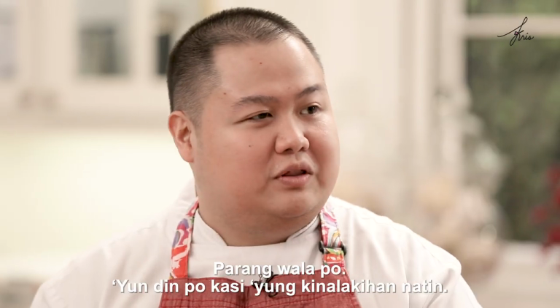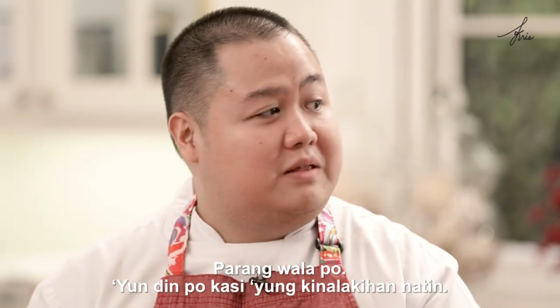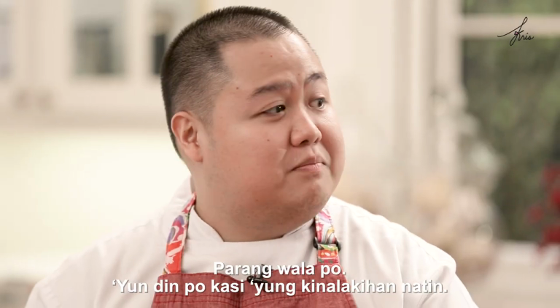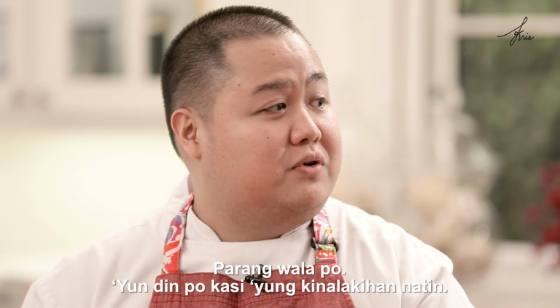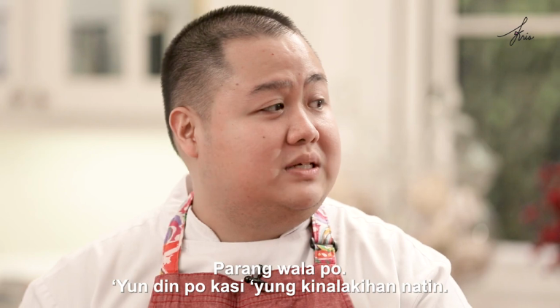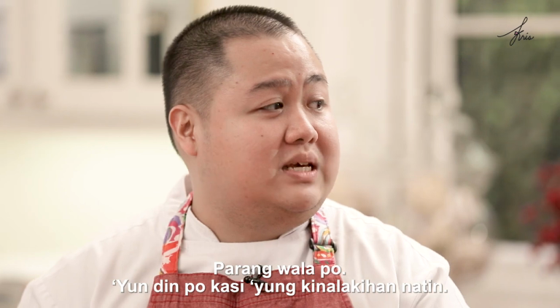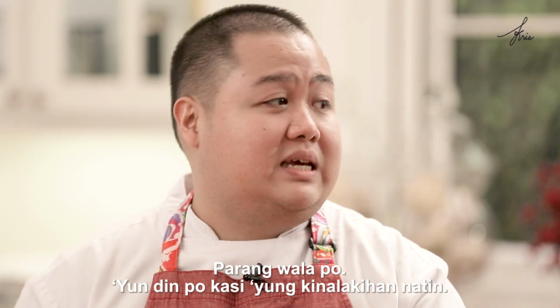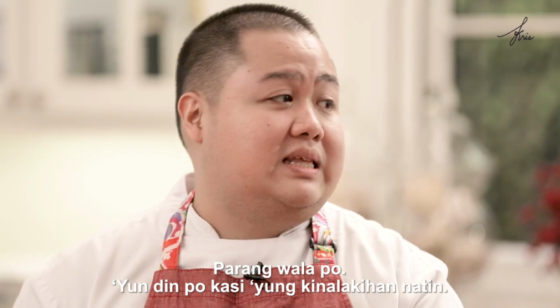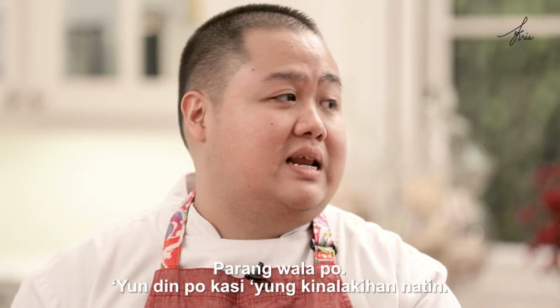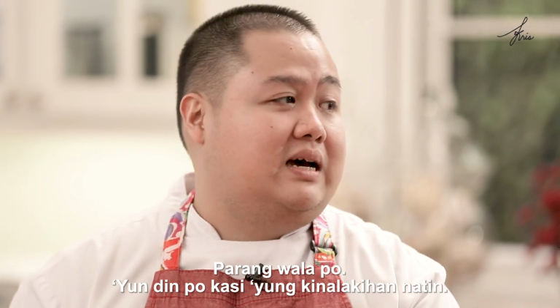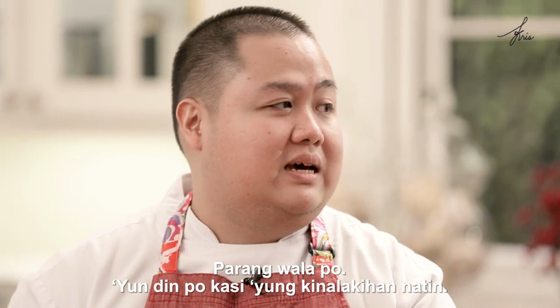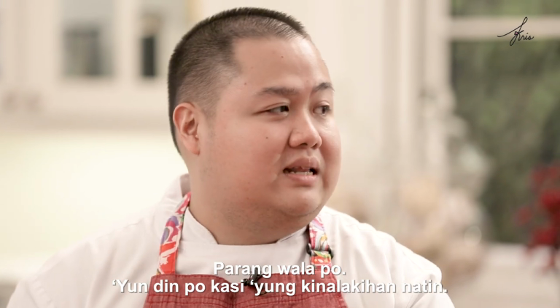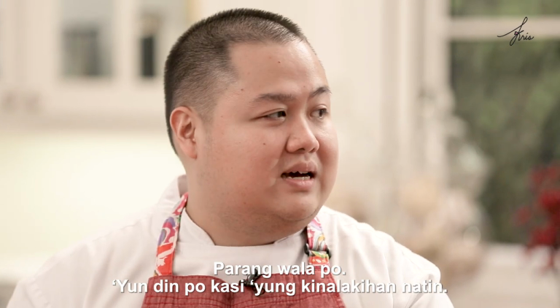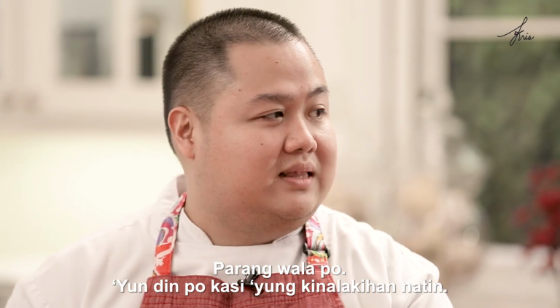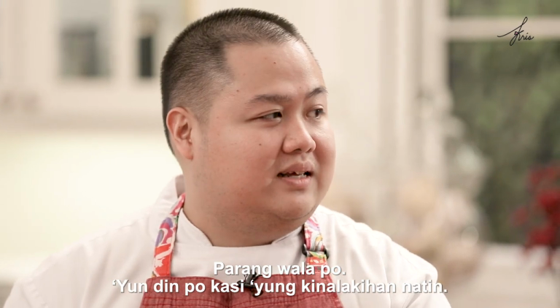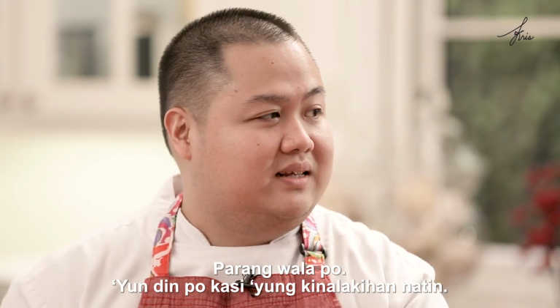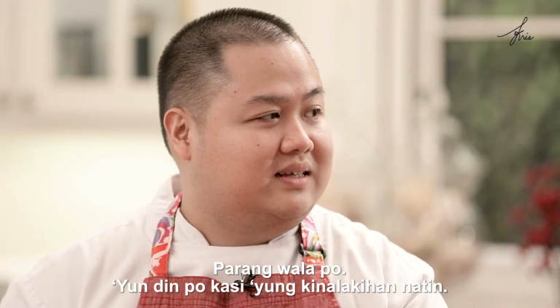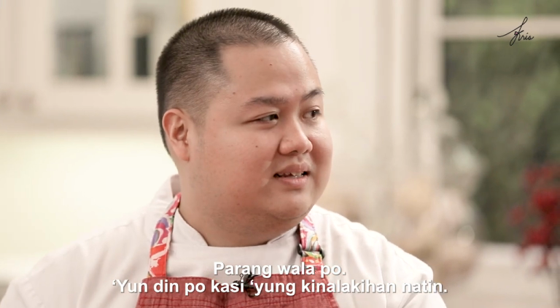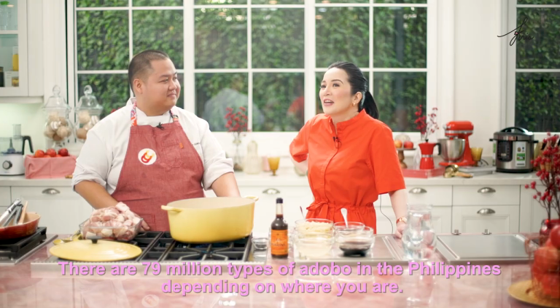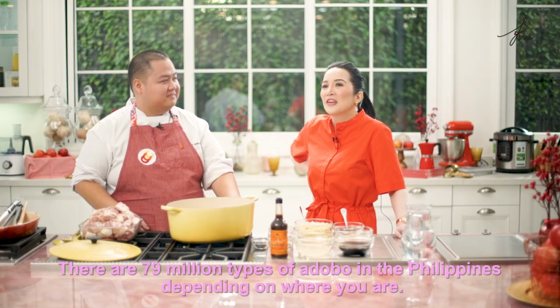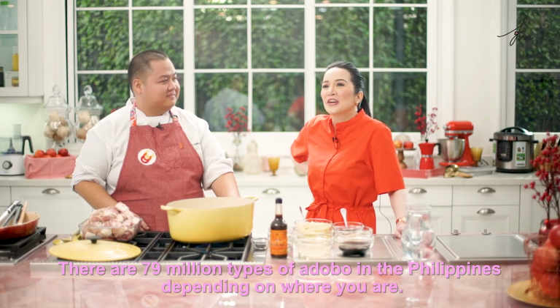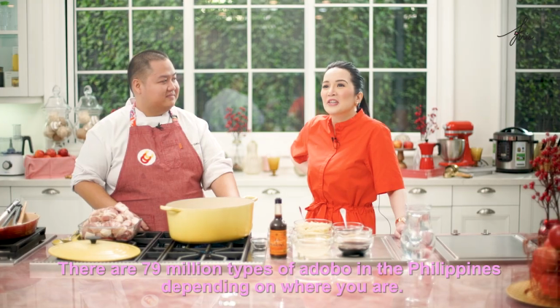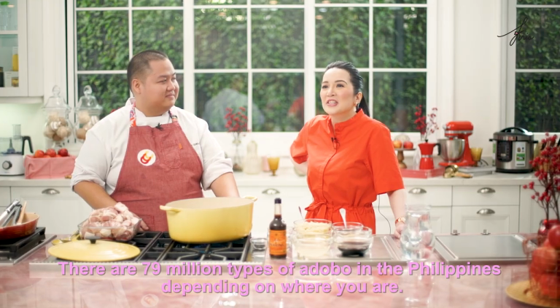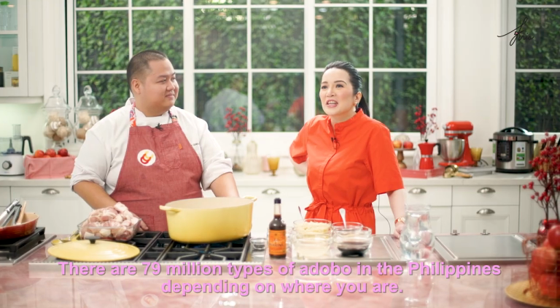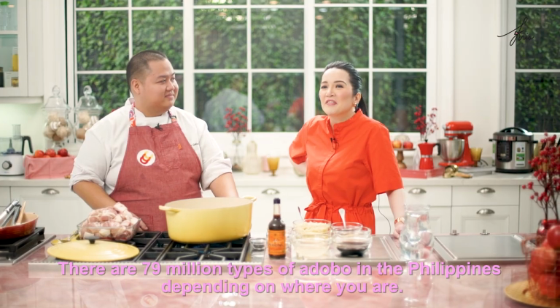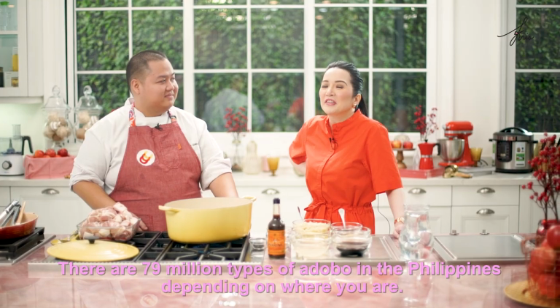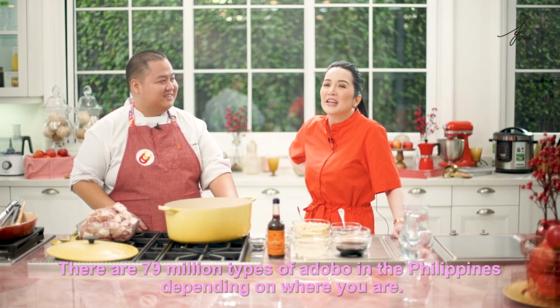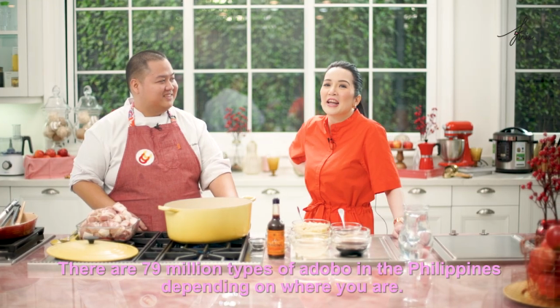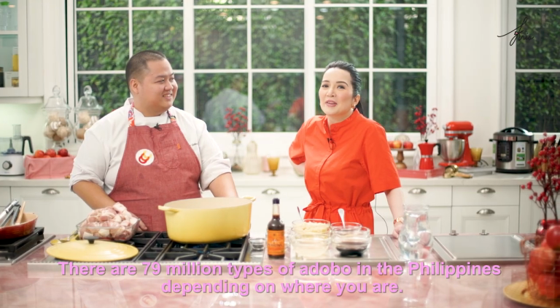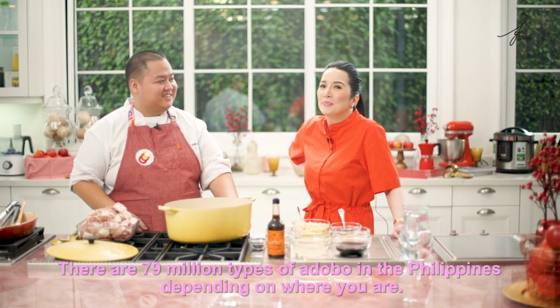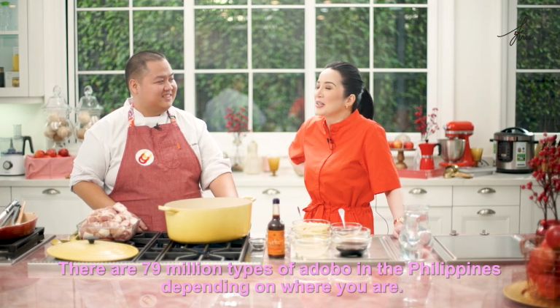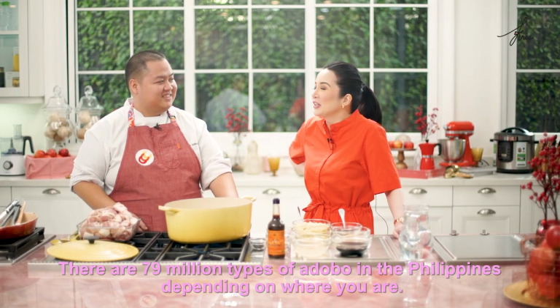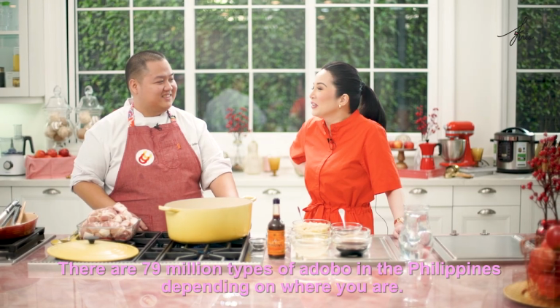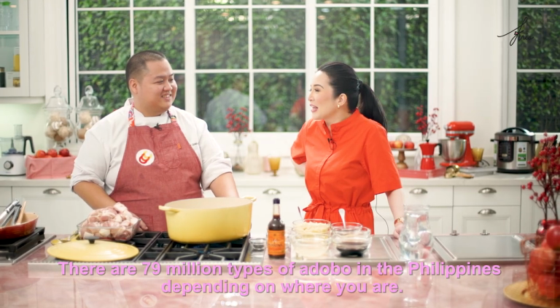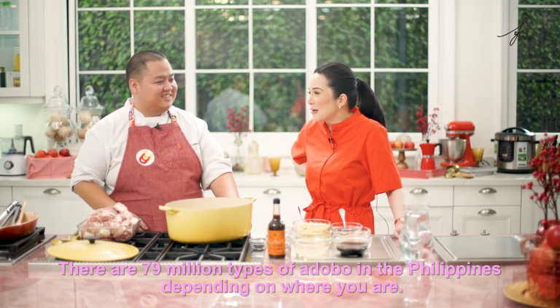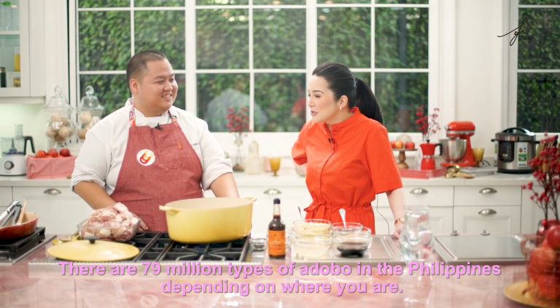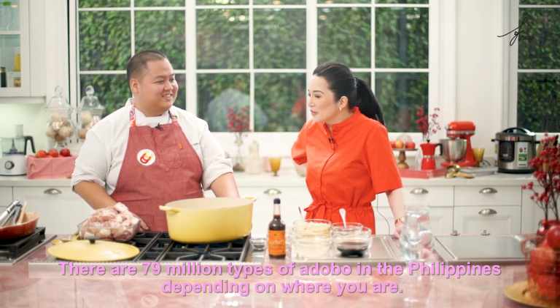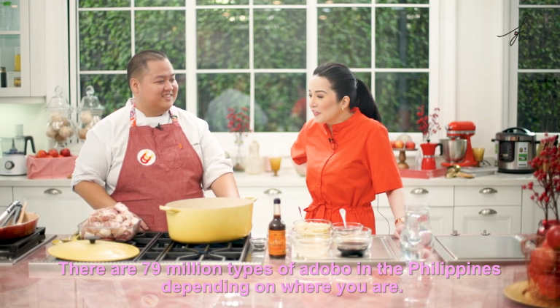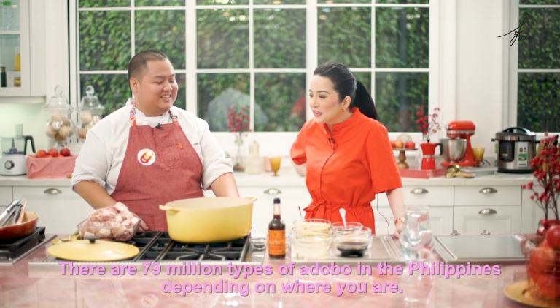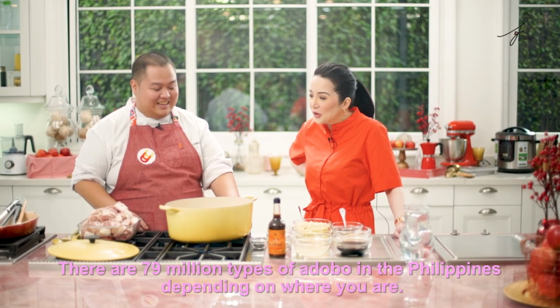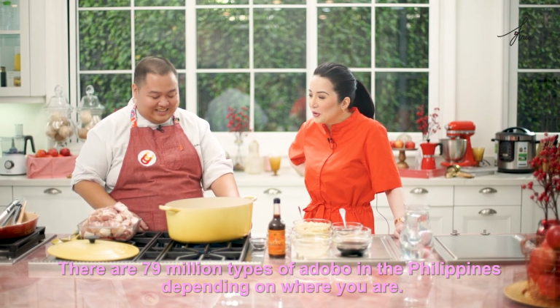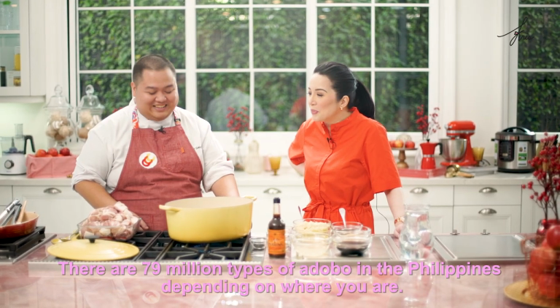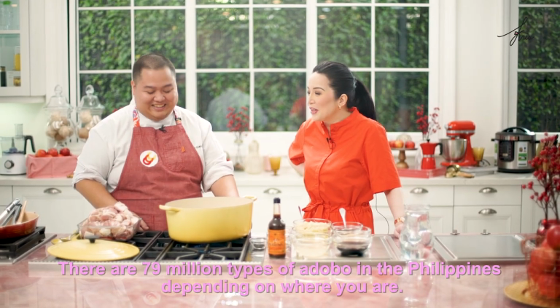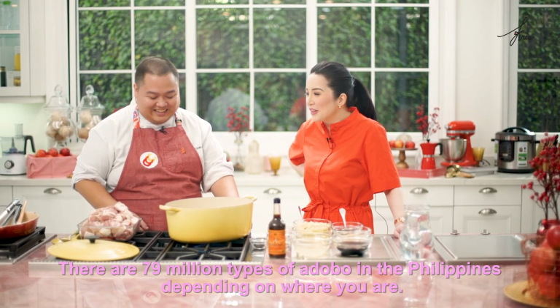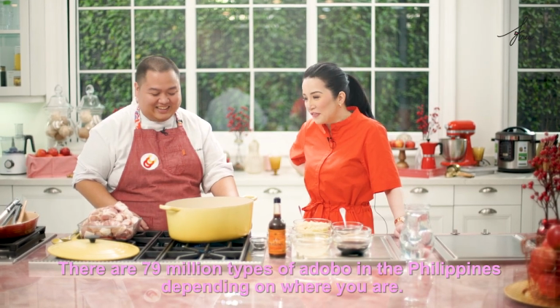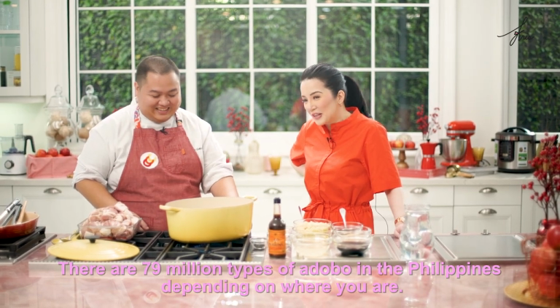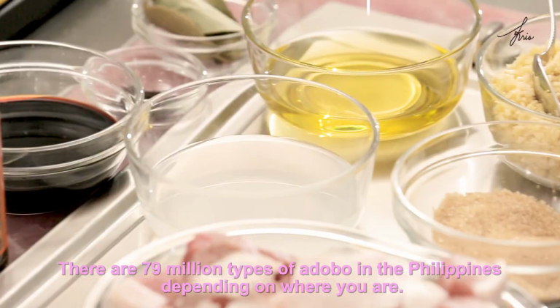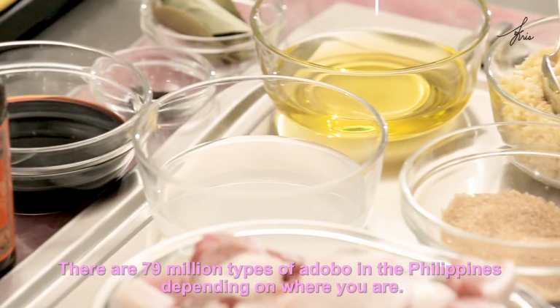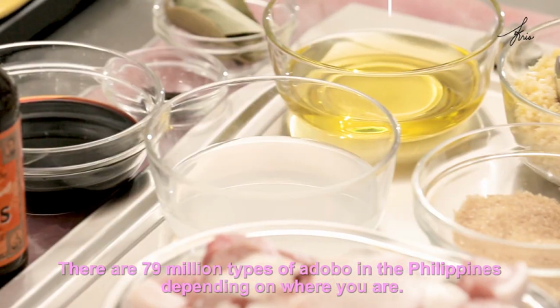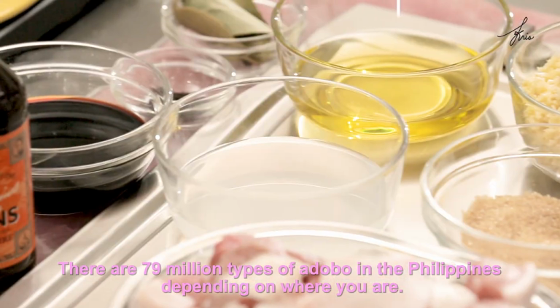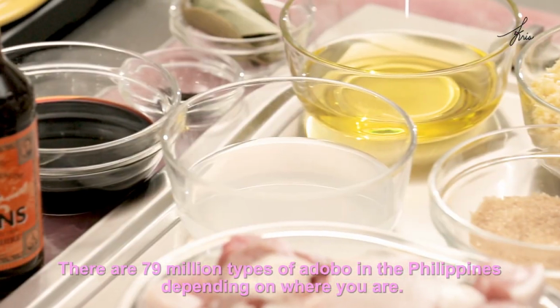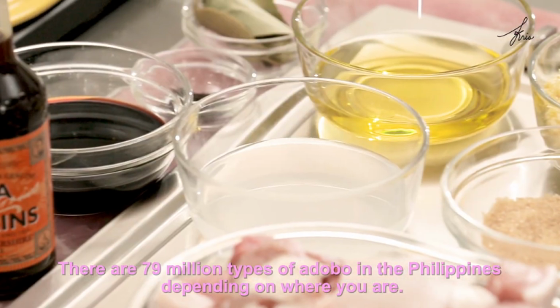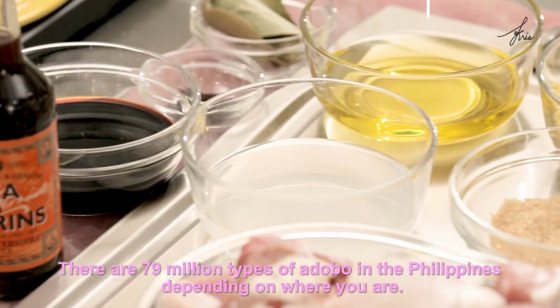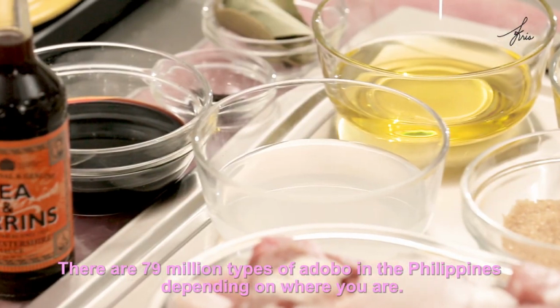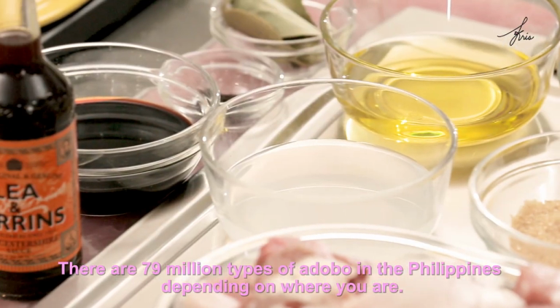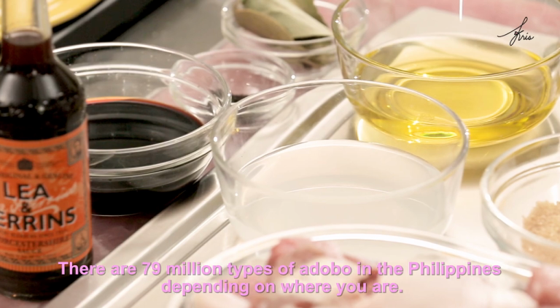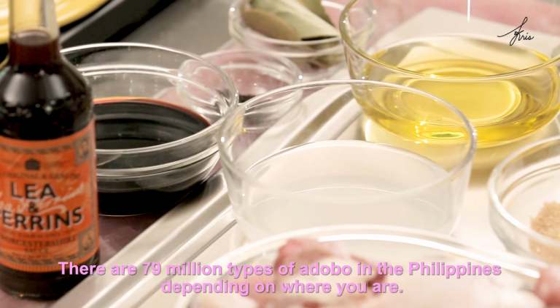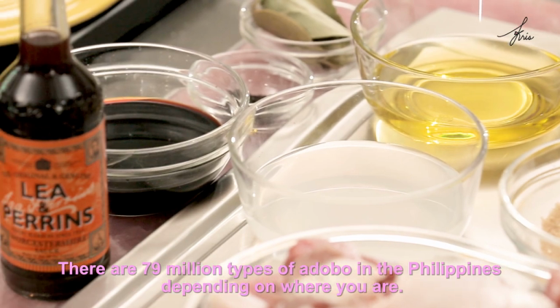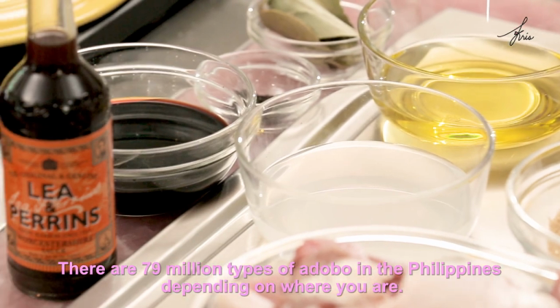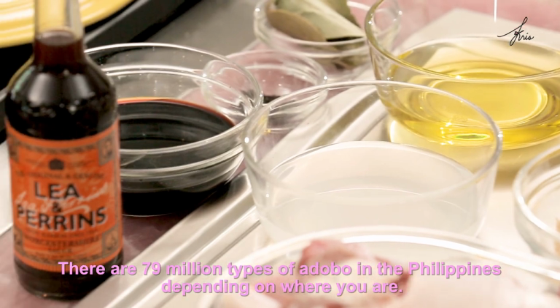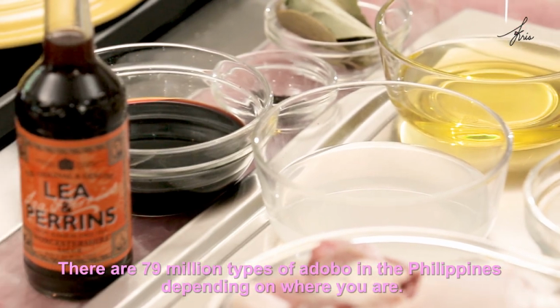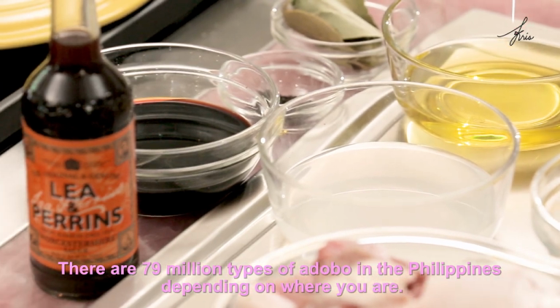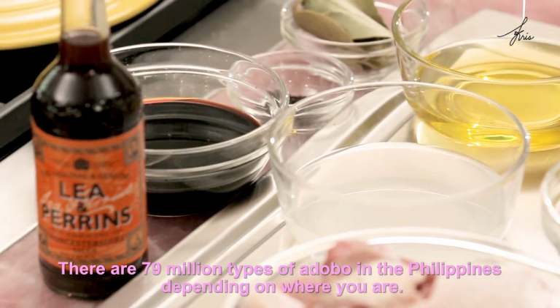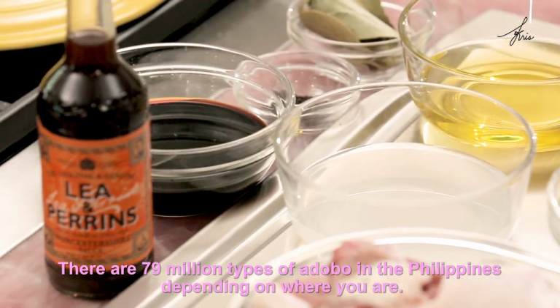Yun din po kasing kinalakyan natin. There are 79 million types of adobo in the Philippines, depending on where you are.